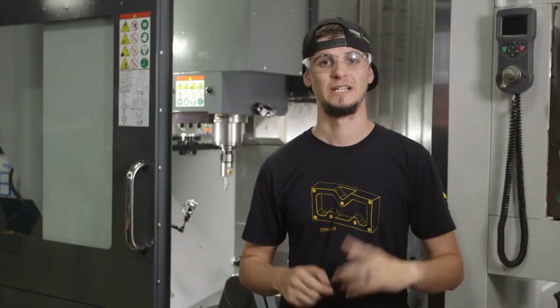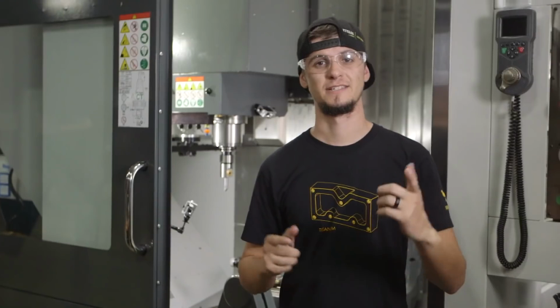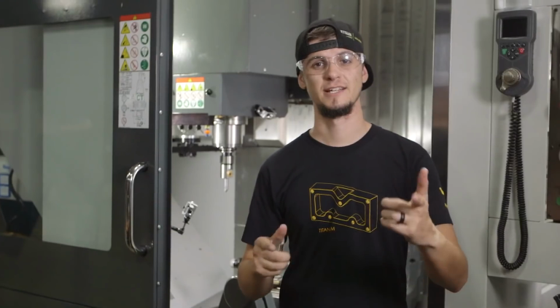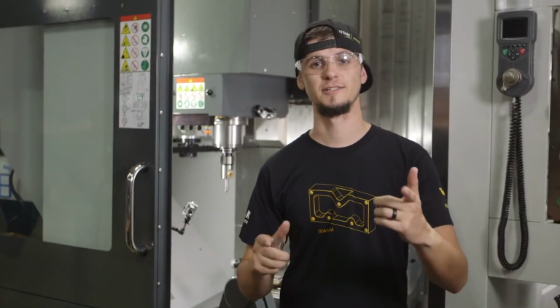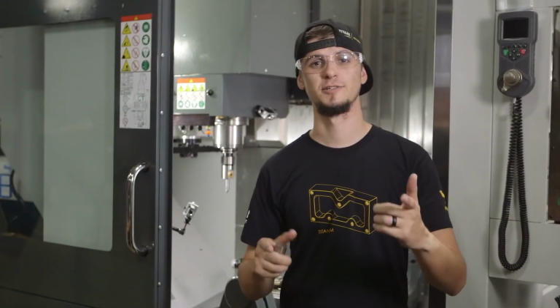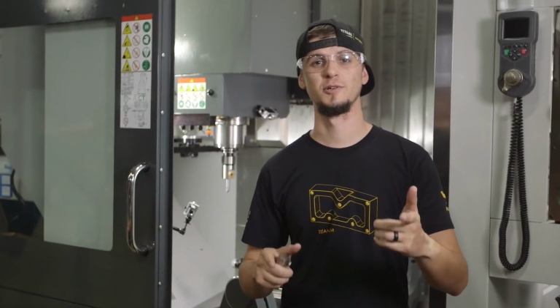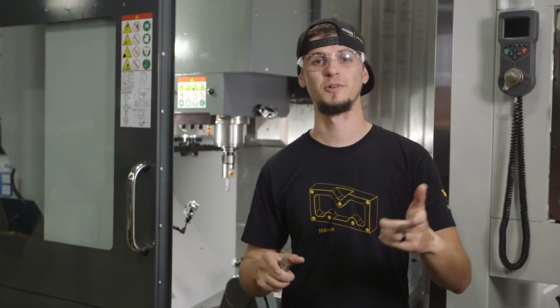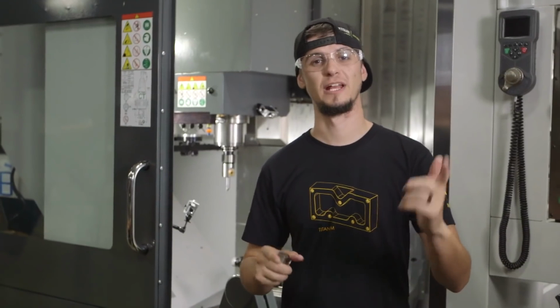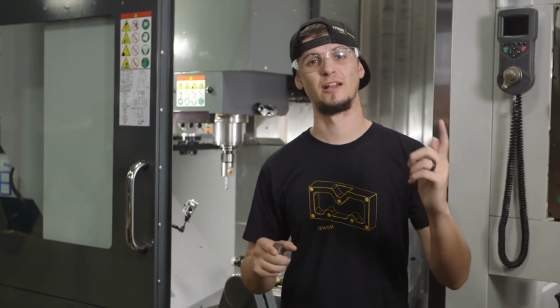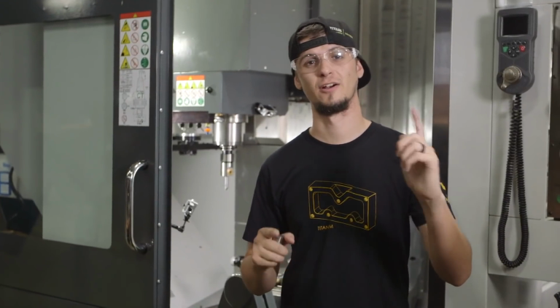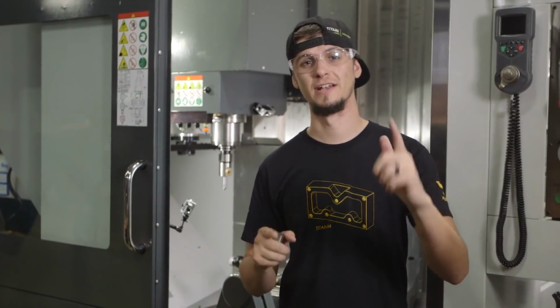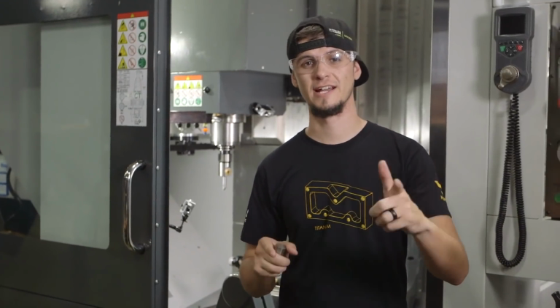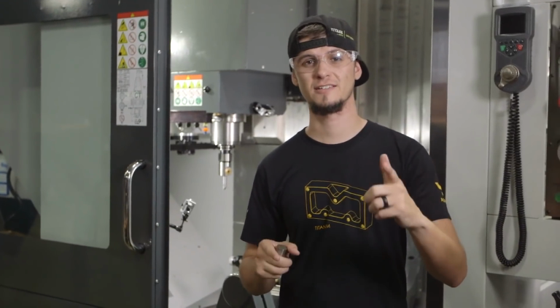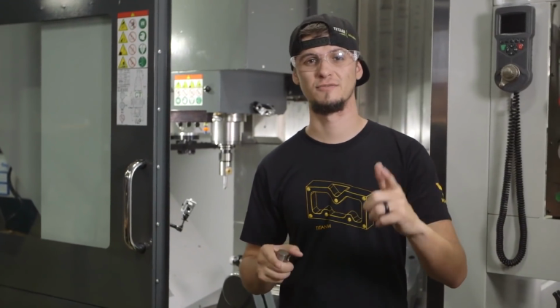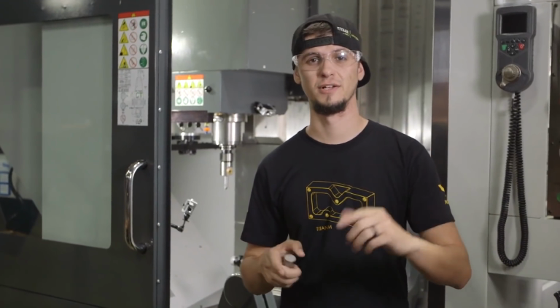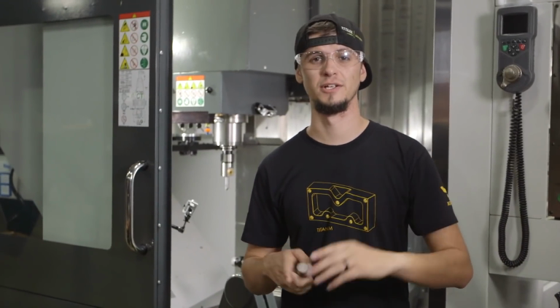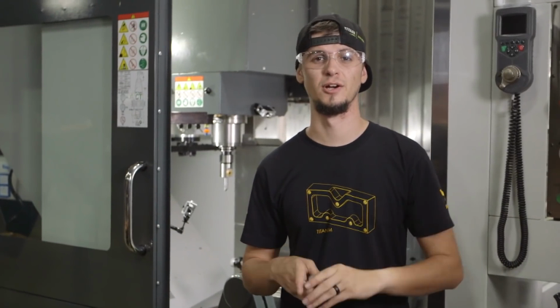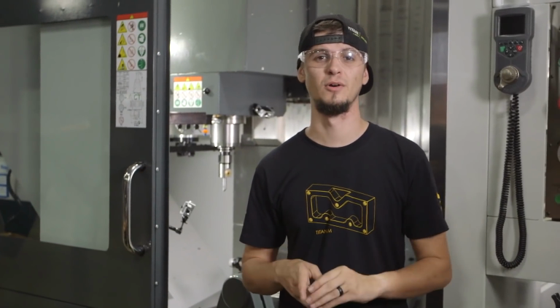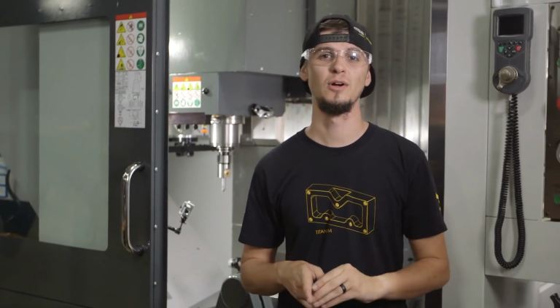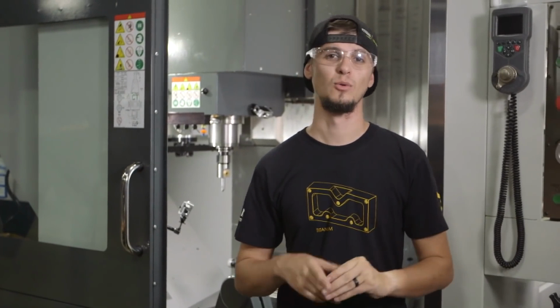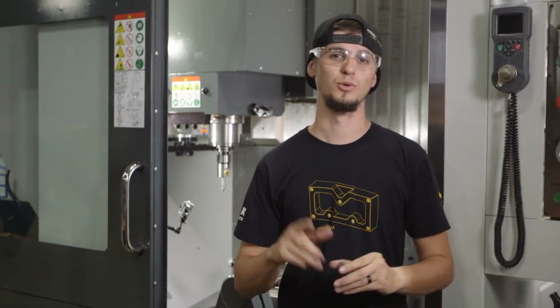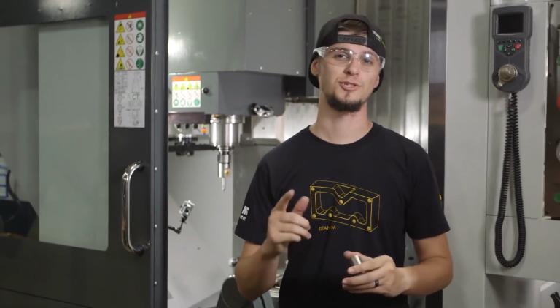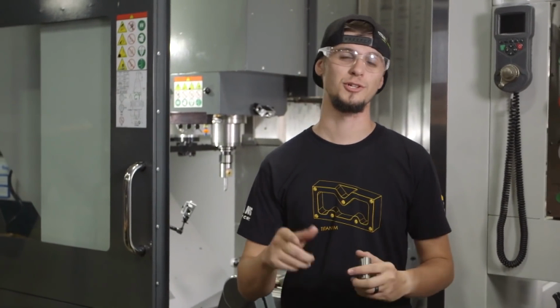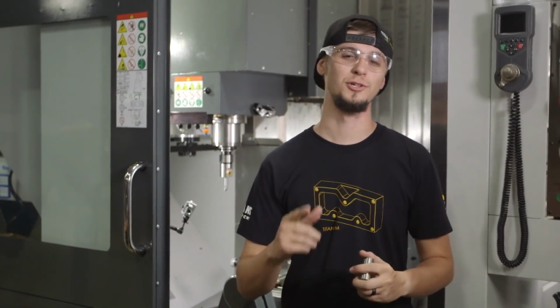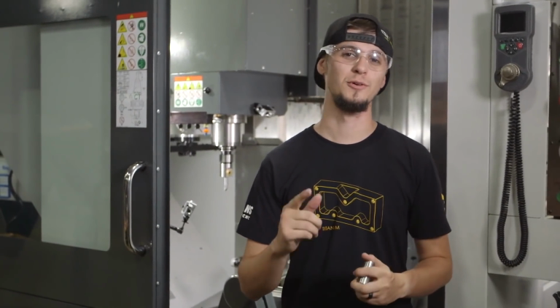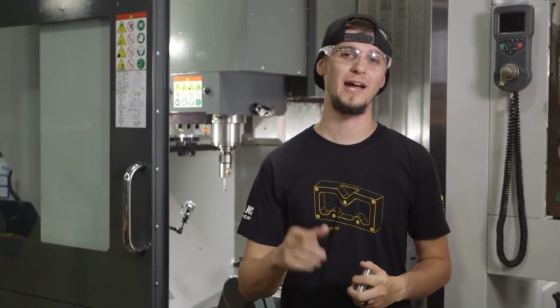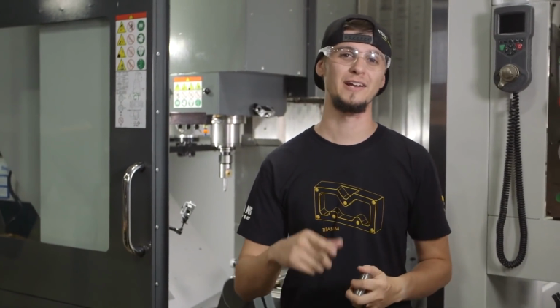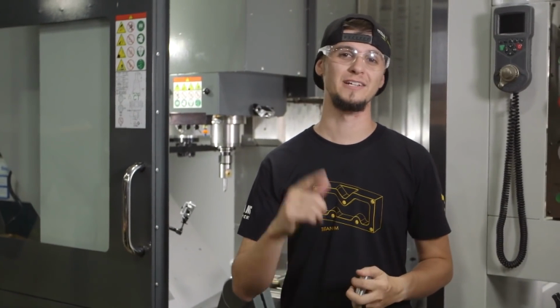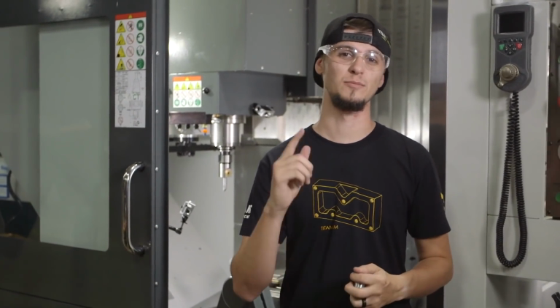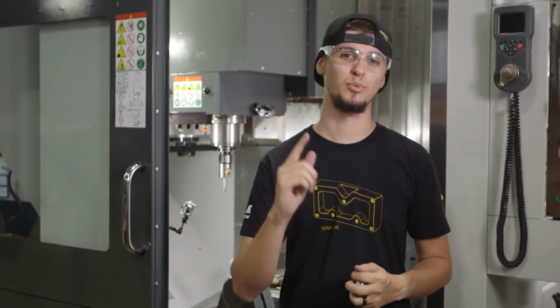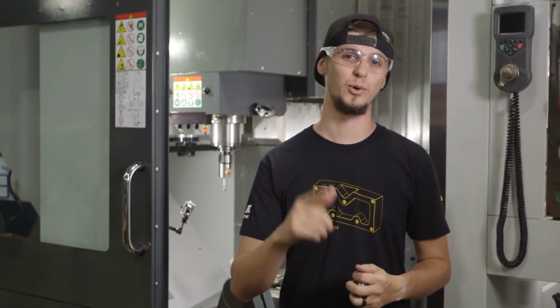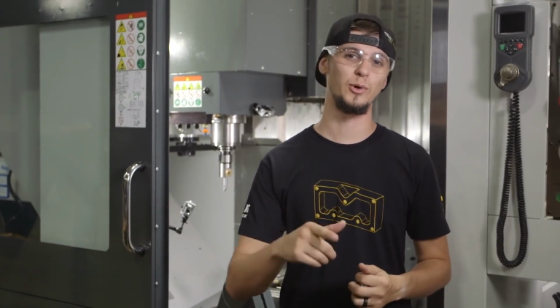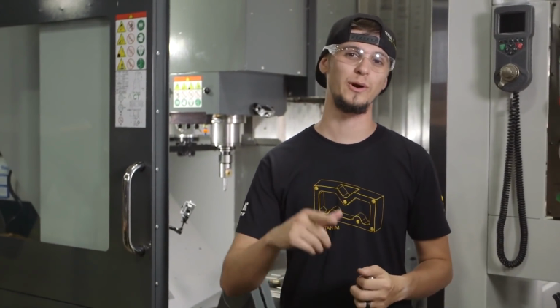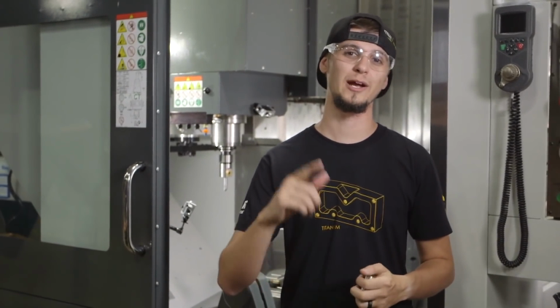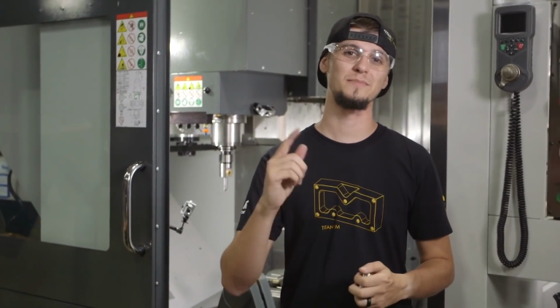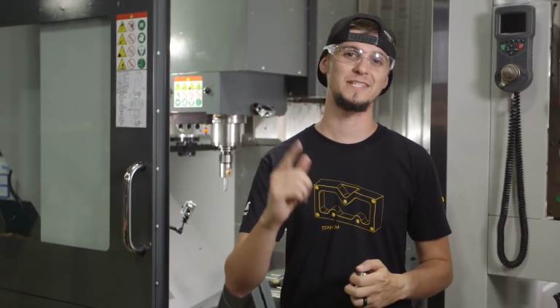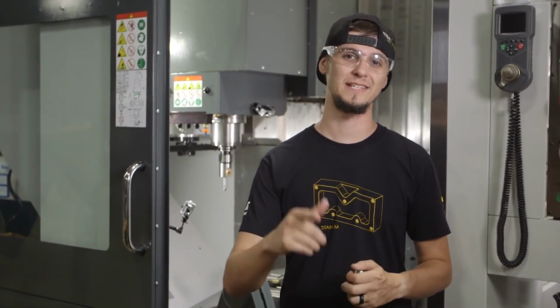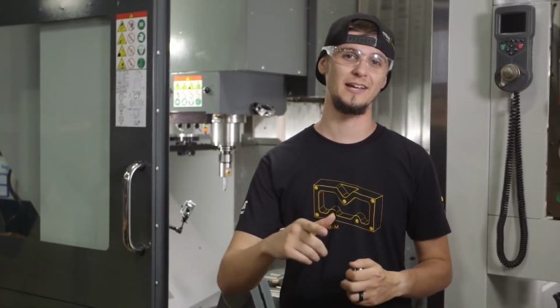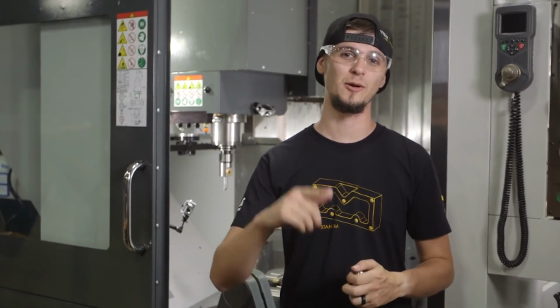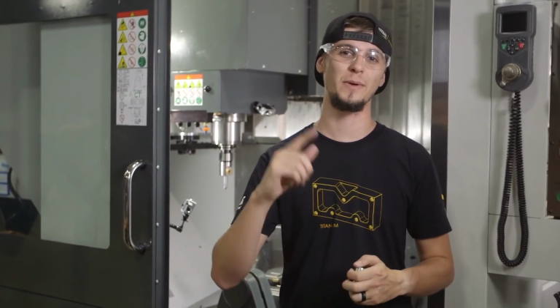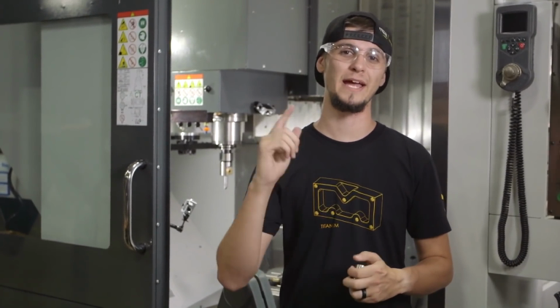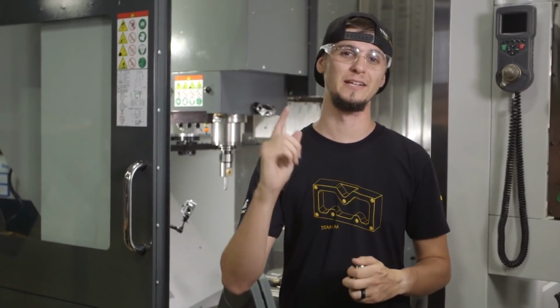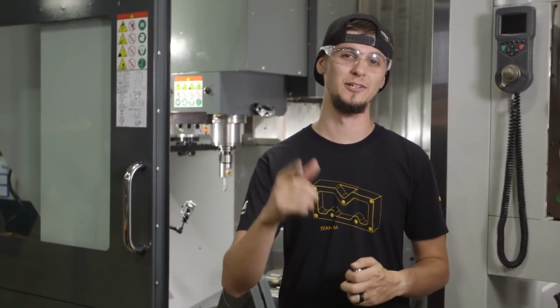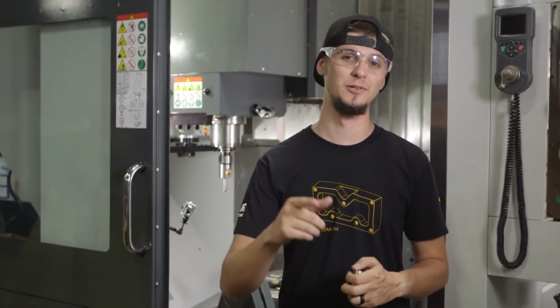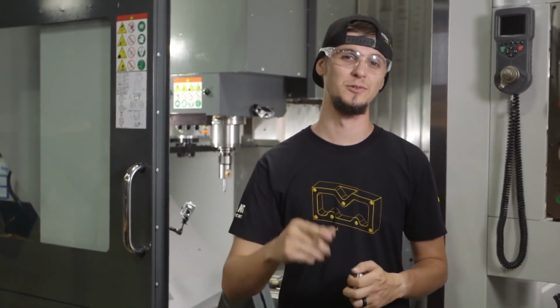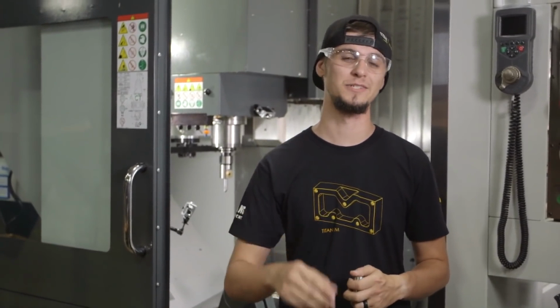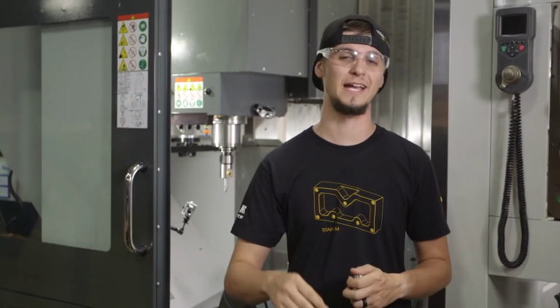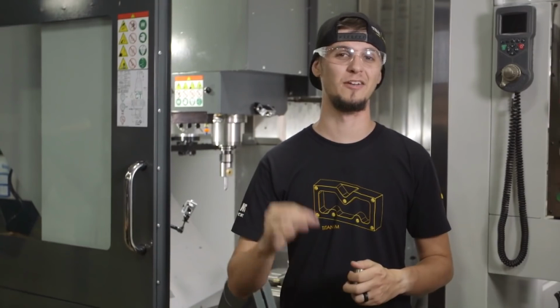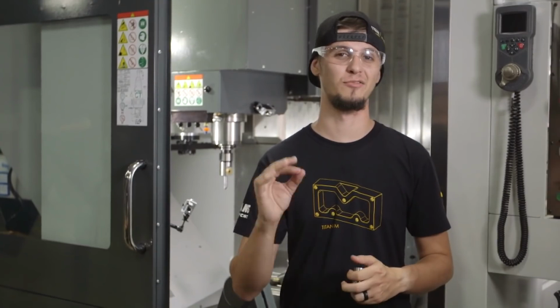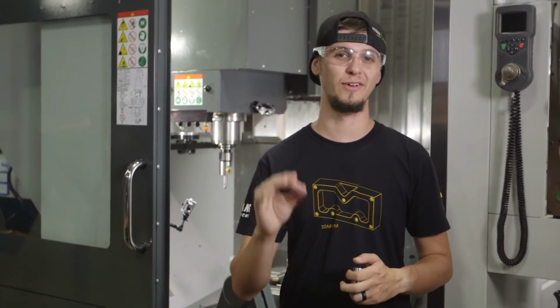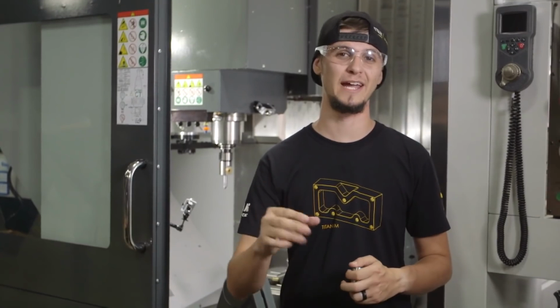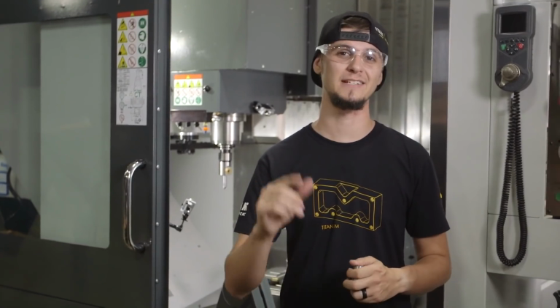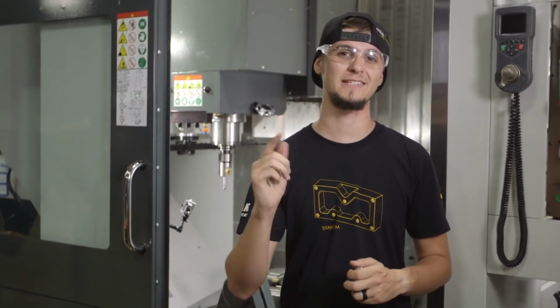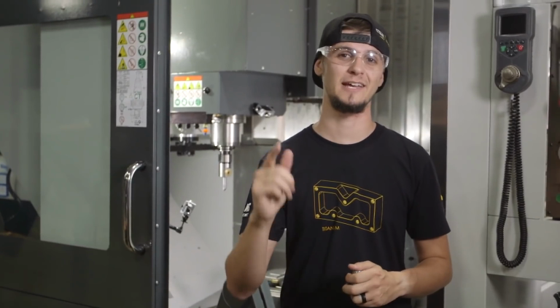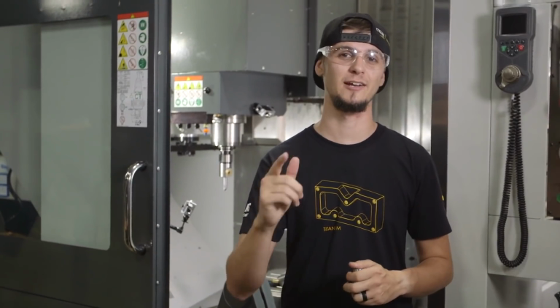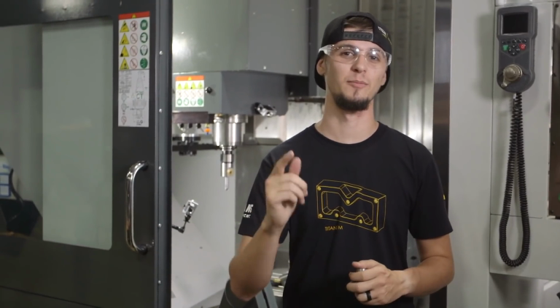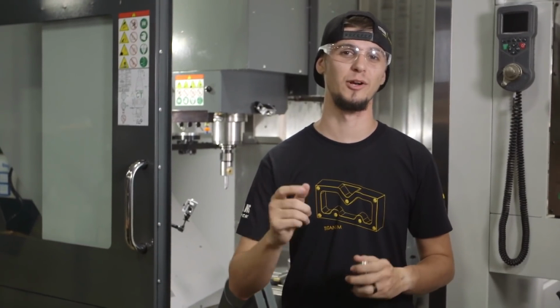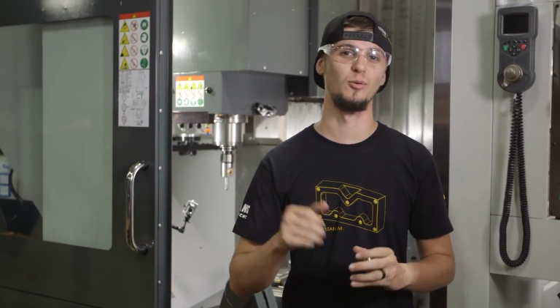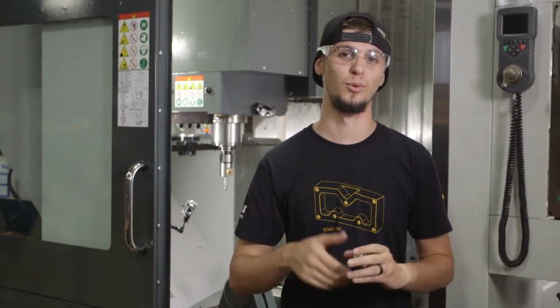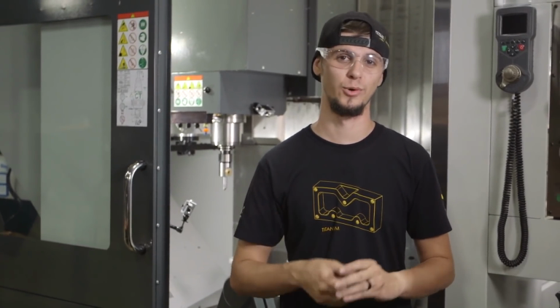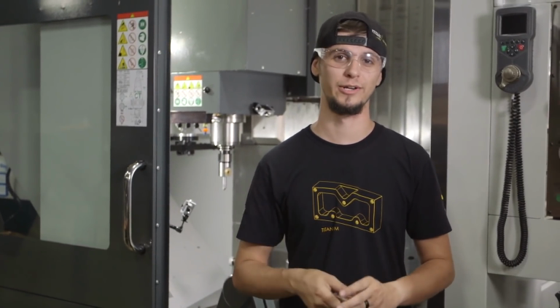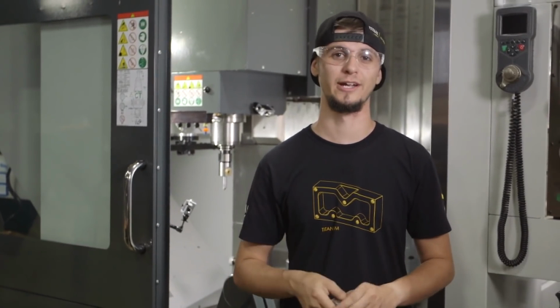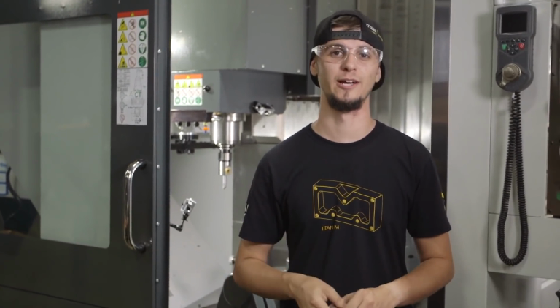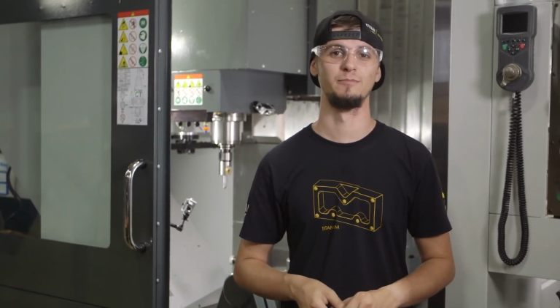Stay tuned — in our next video, we'll show you how to program, set up, and use an advanced Kano Metal boring head.